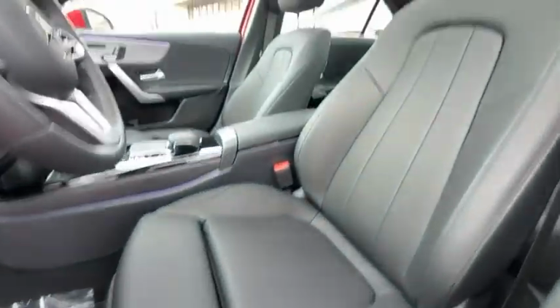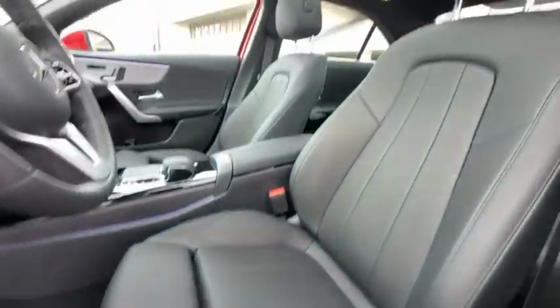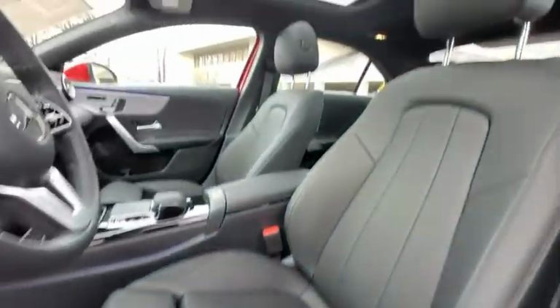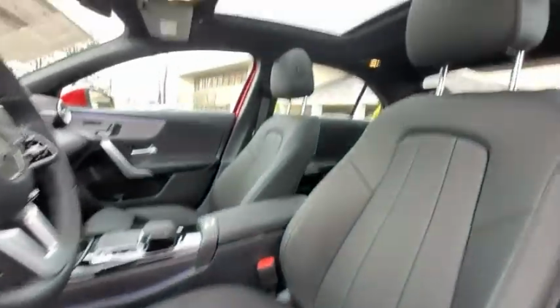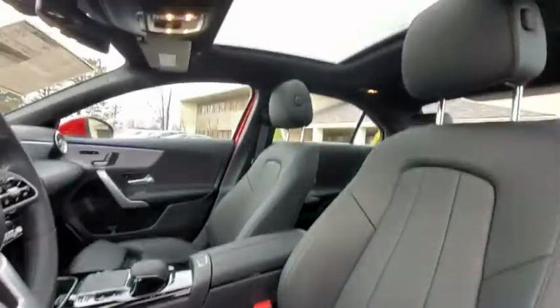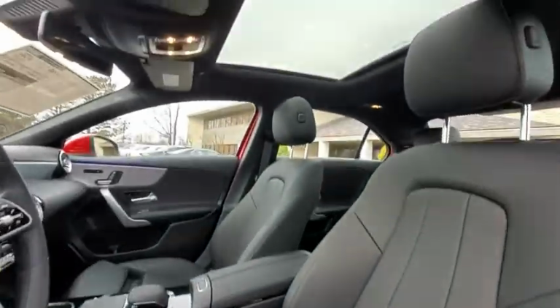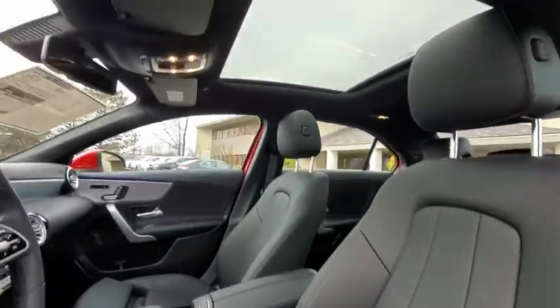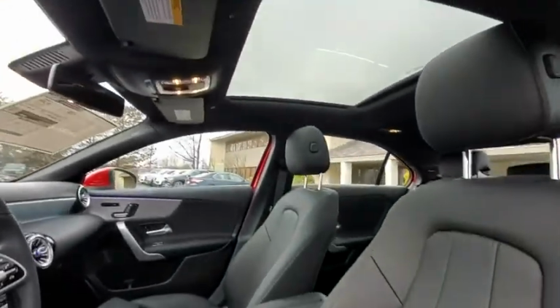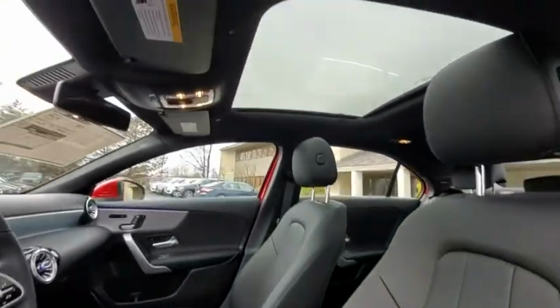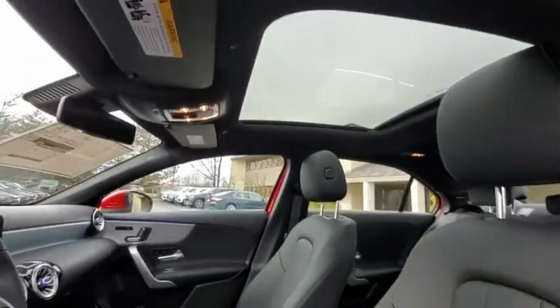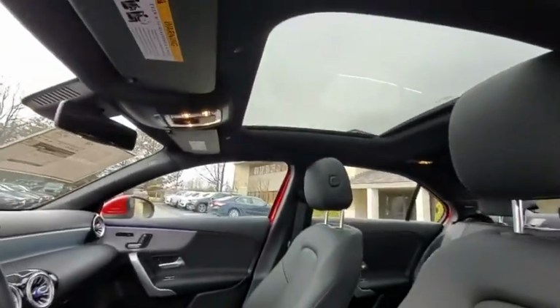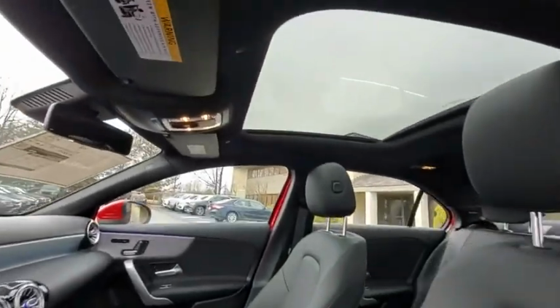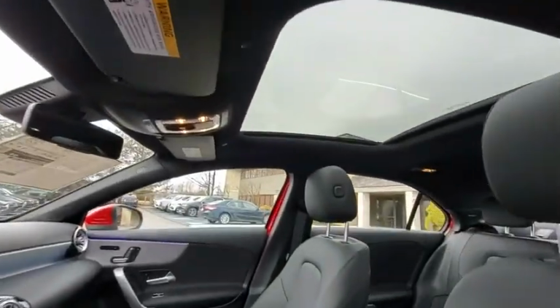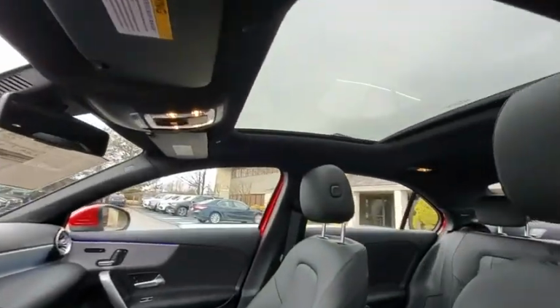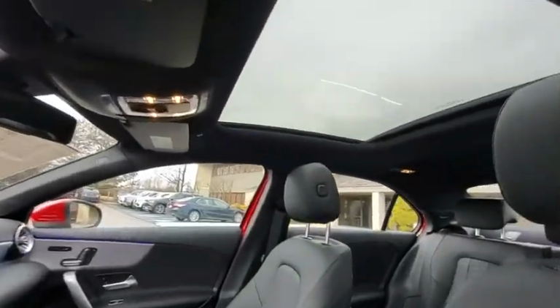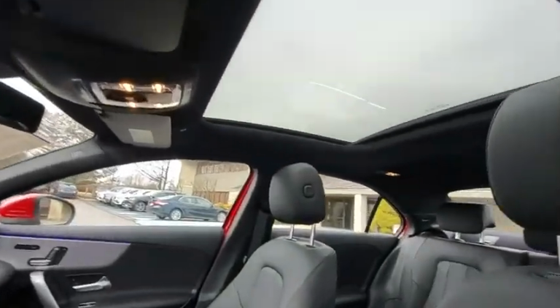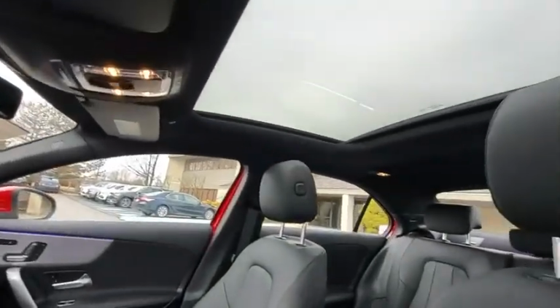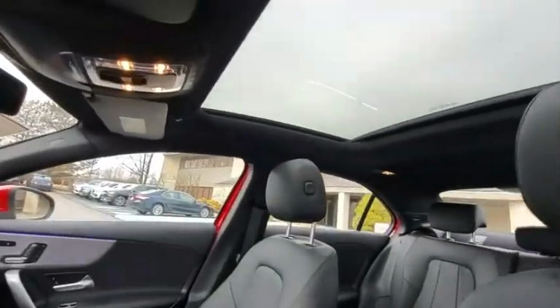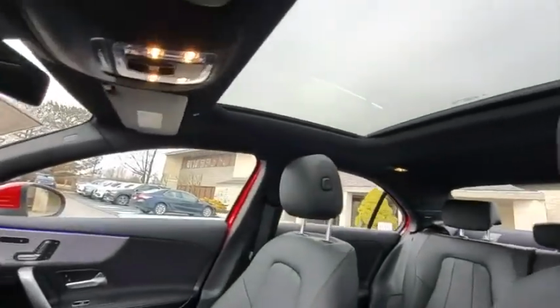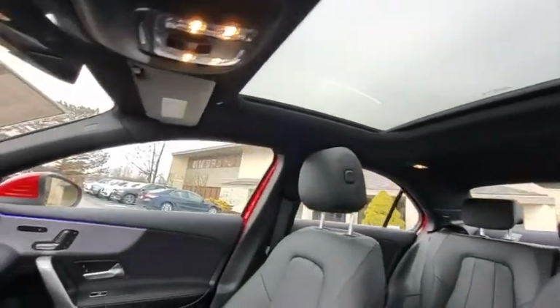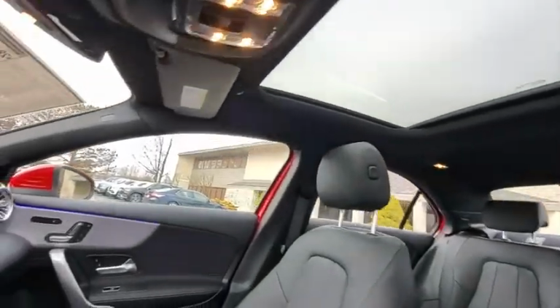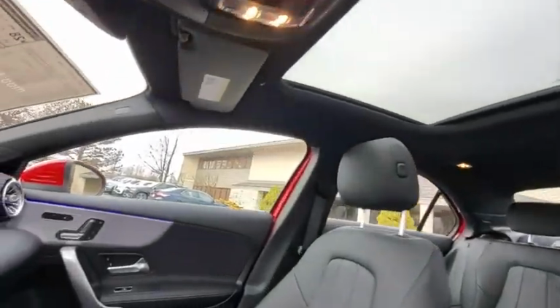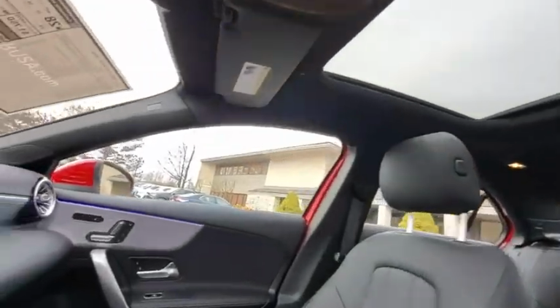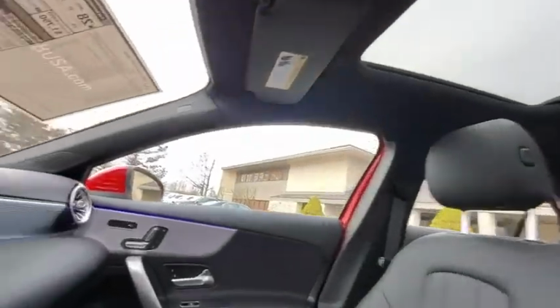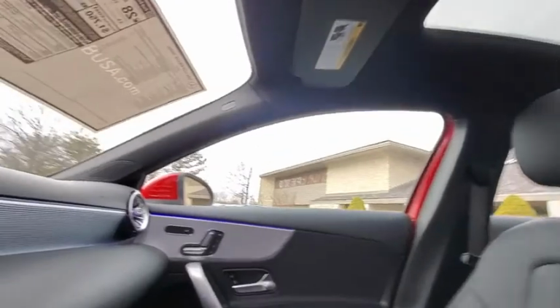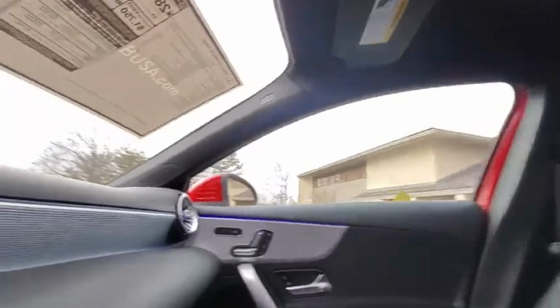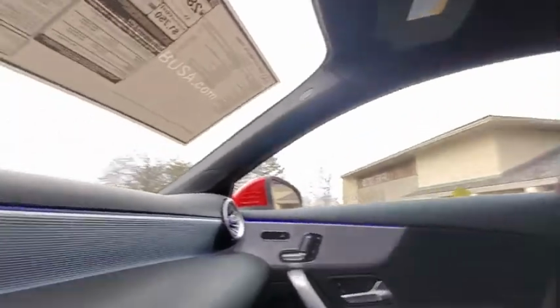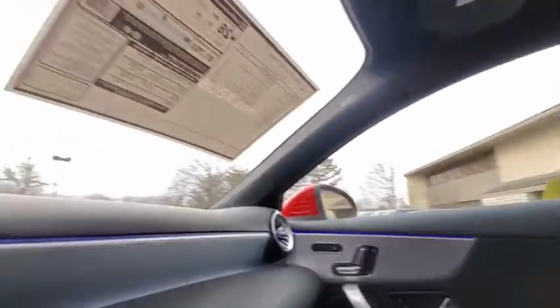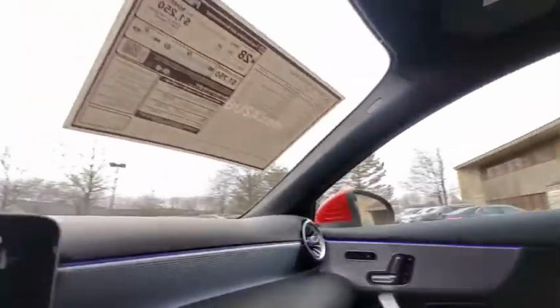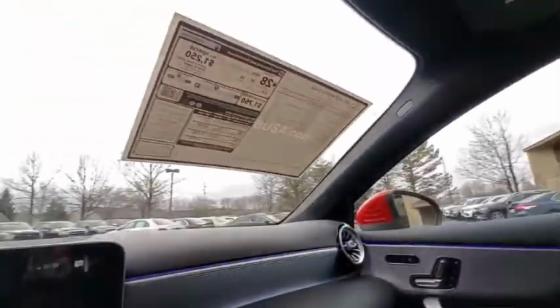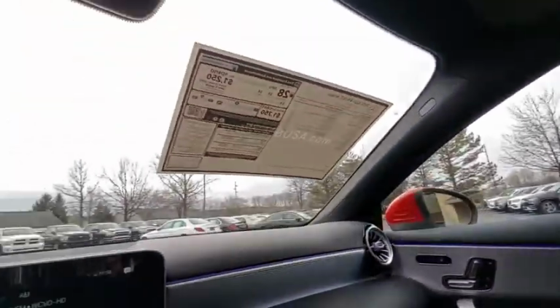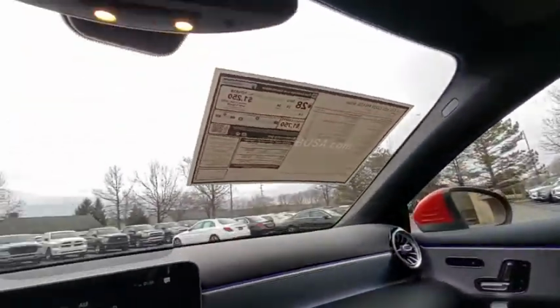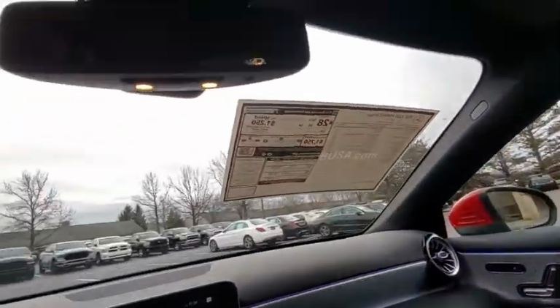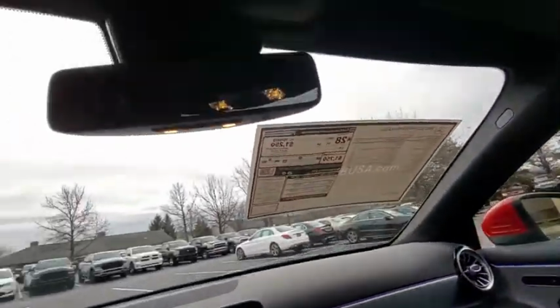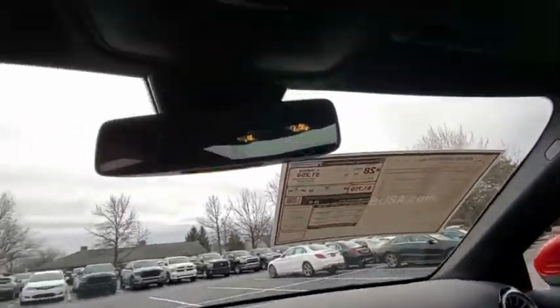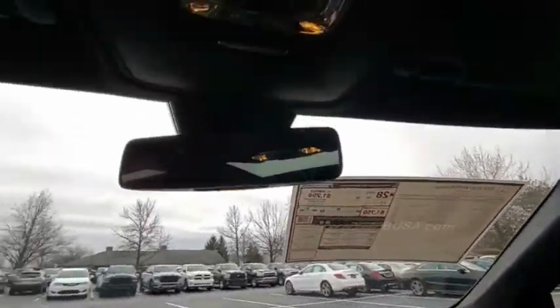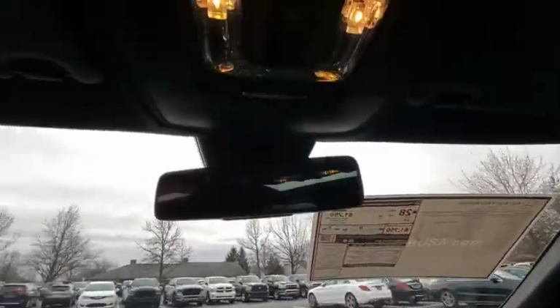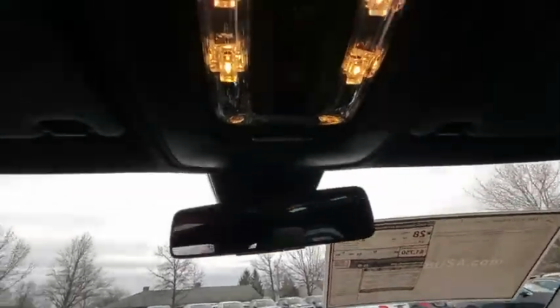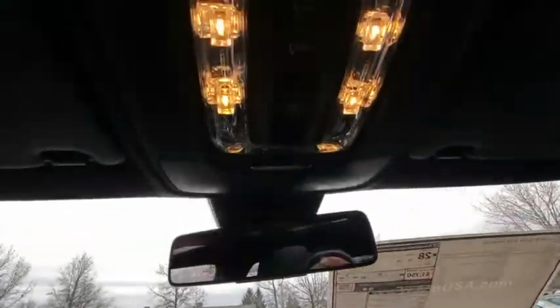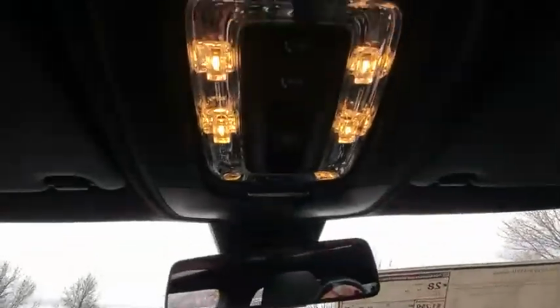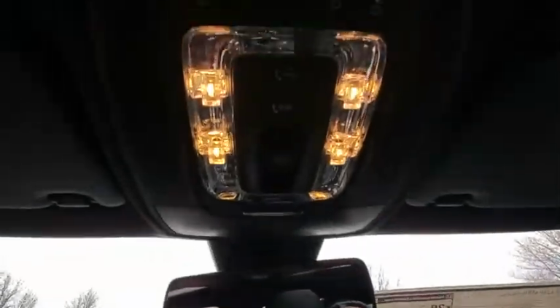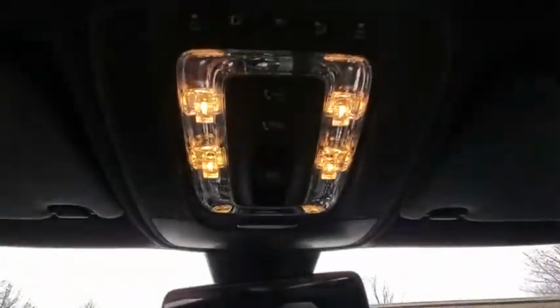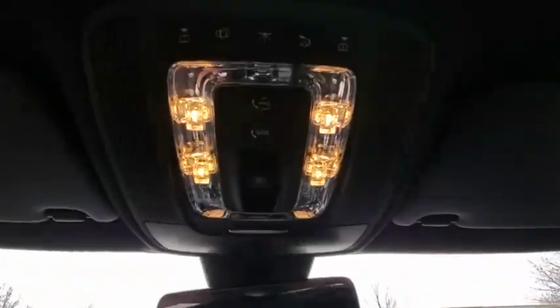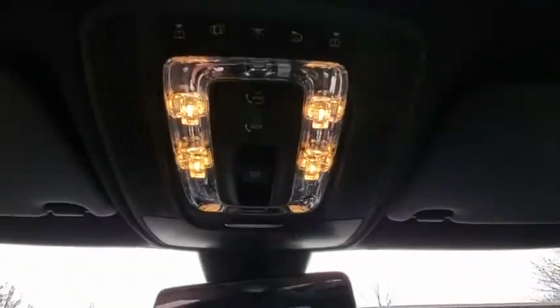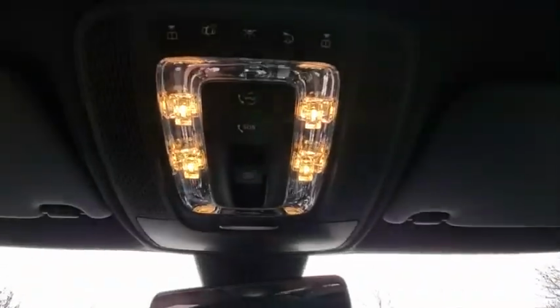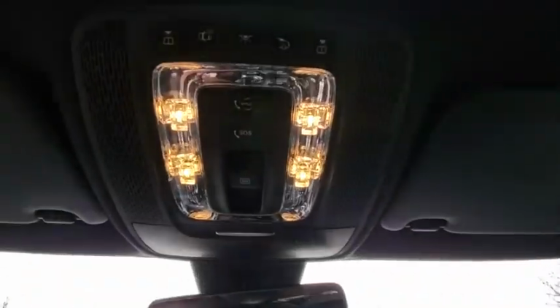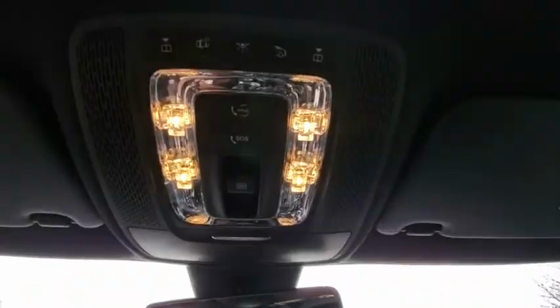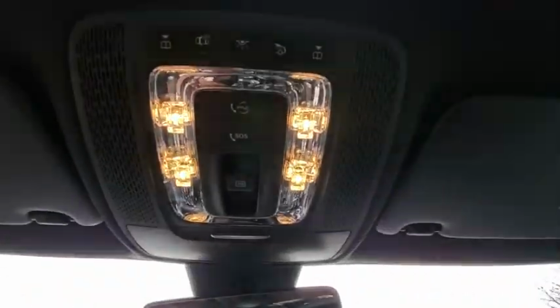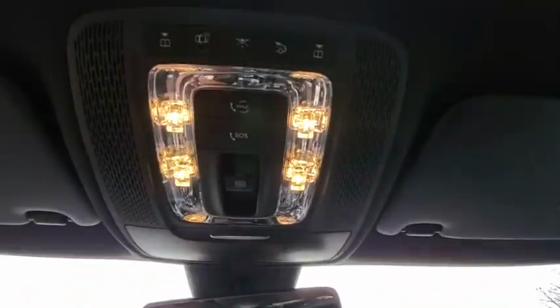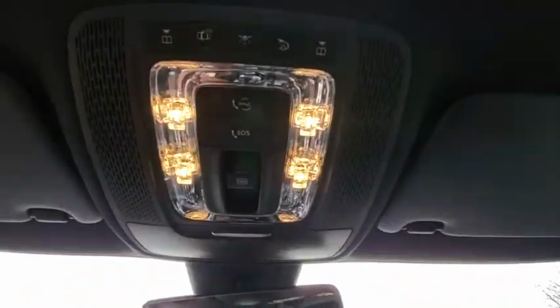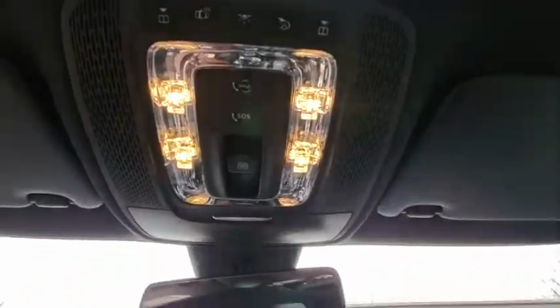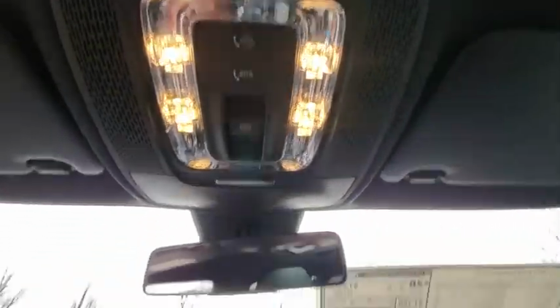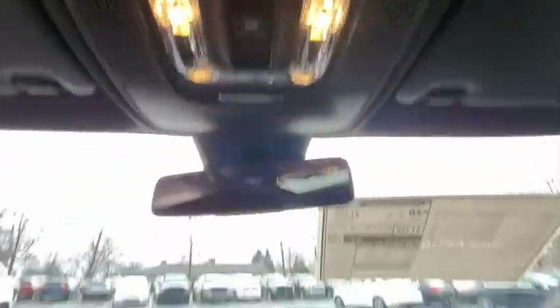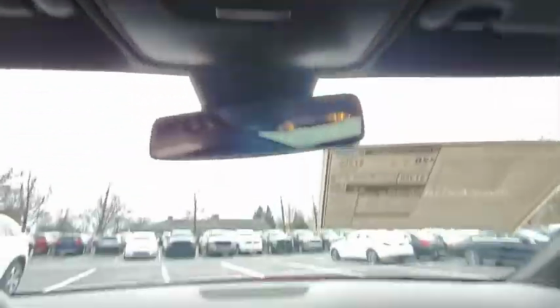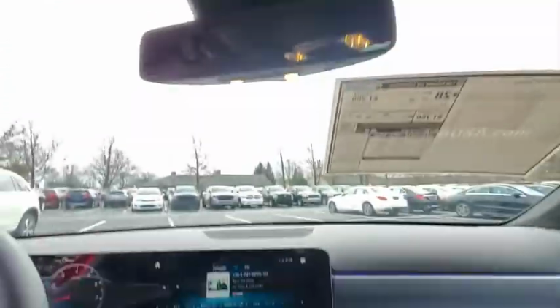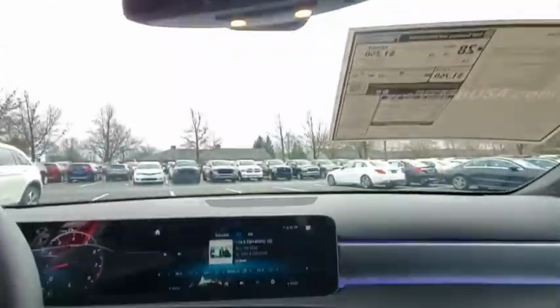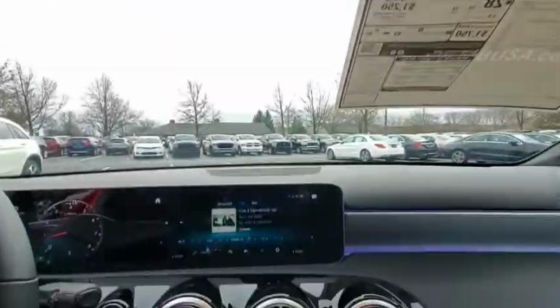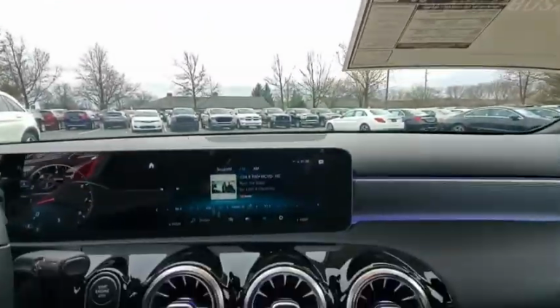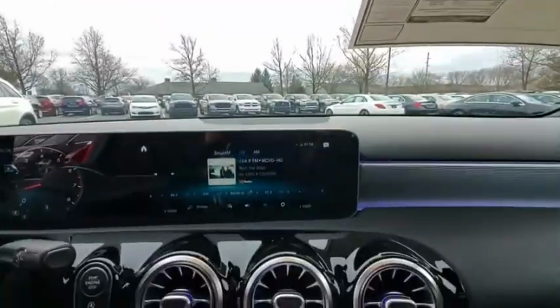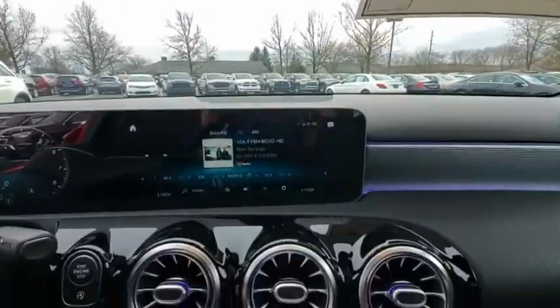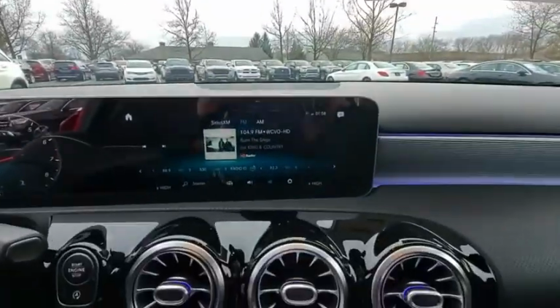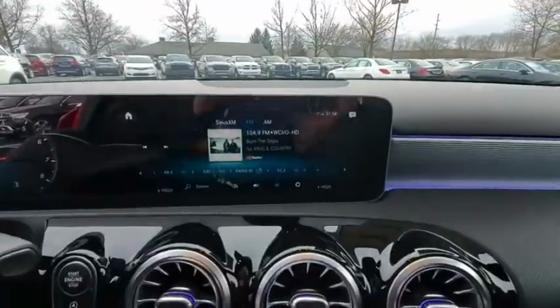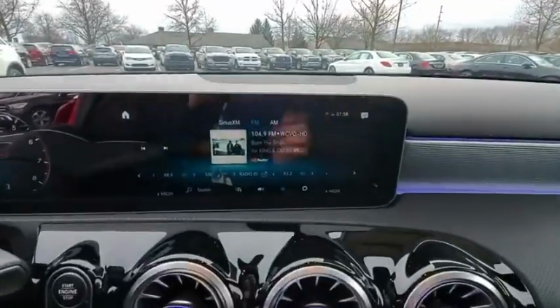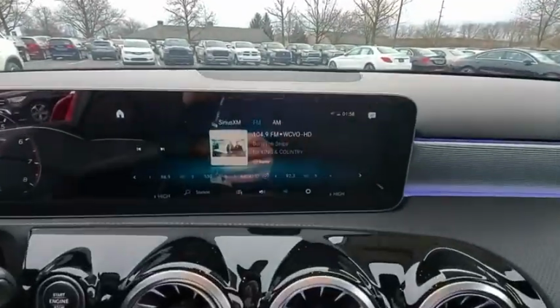Power steering, four-wheel disc brakes, keyless start, floor mats, aluminum wheels, cruise control, rear defrost.